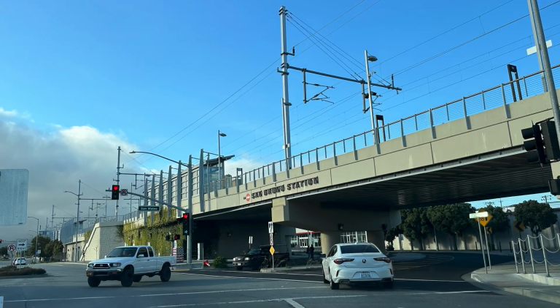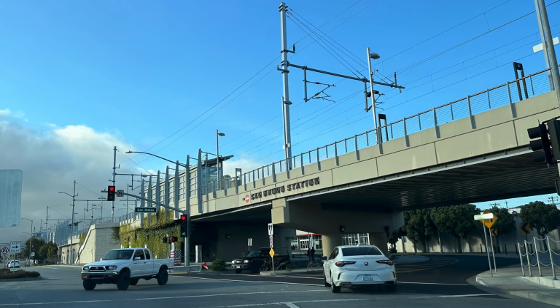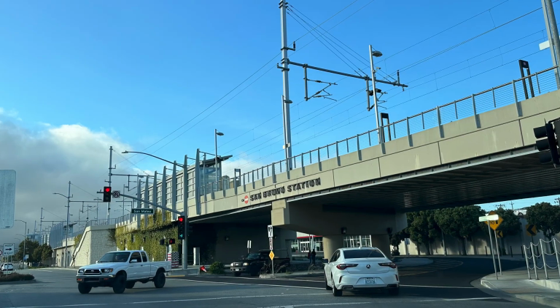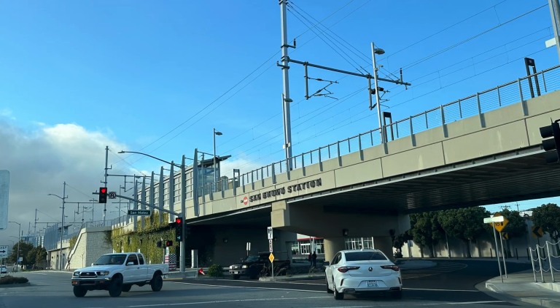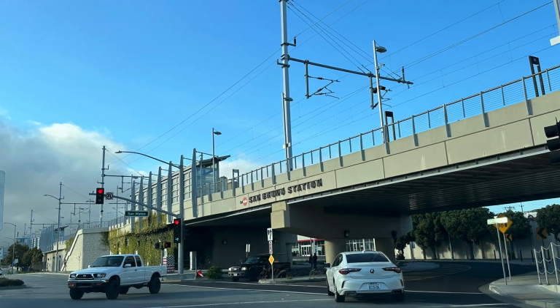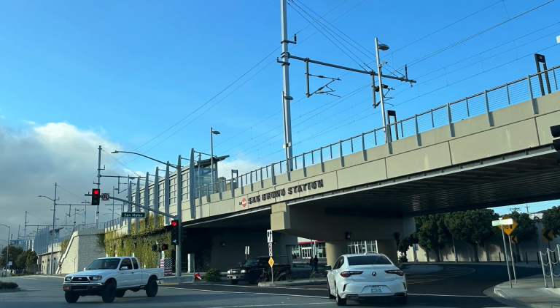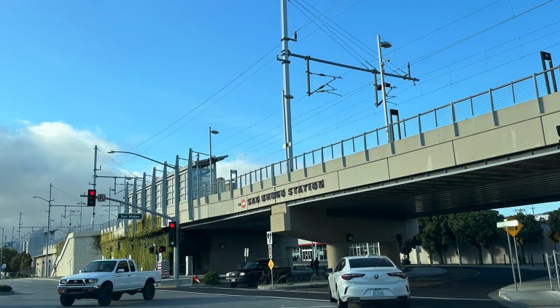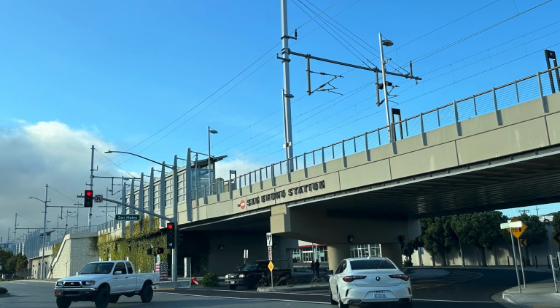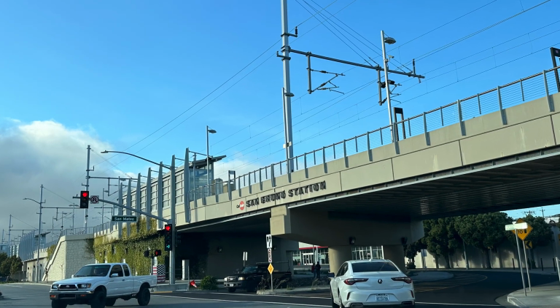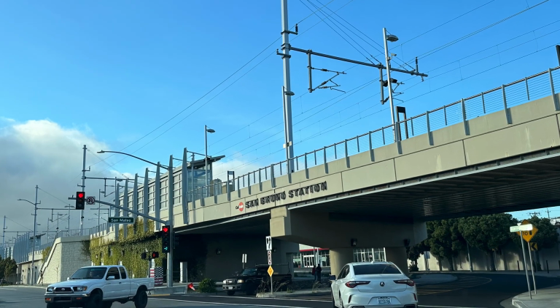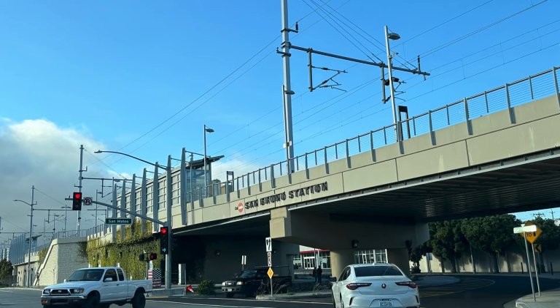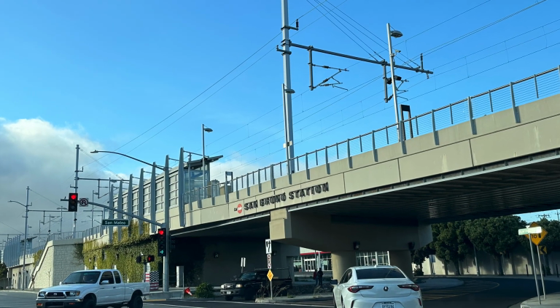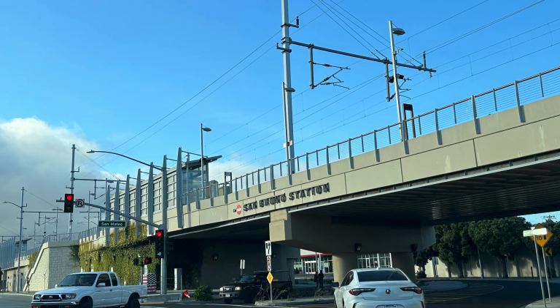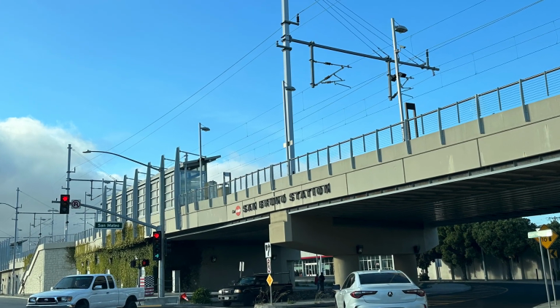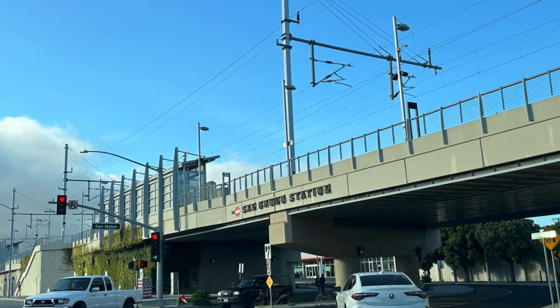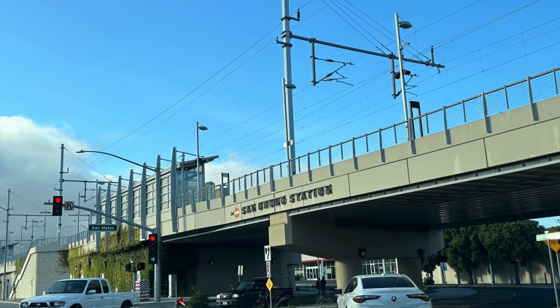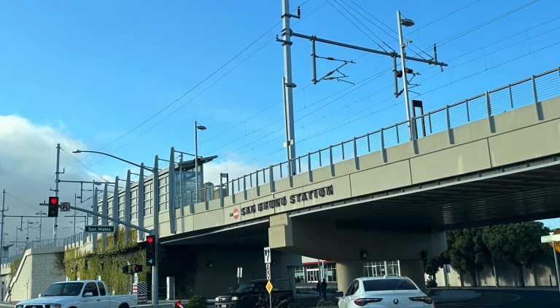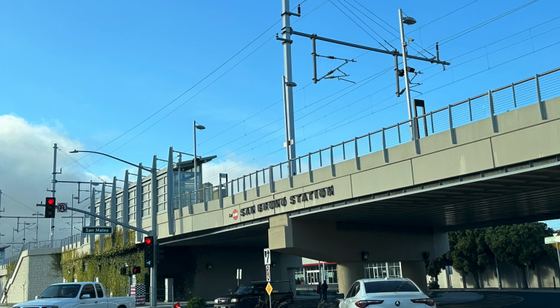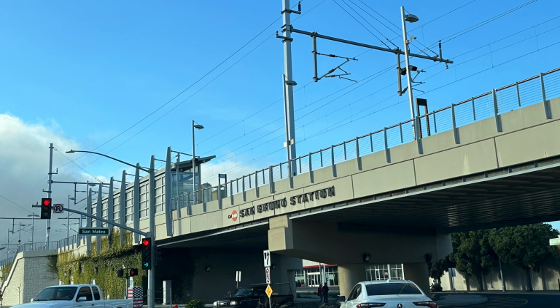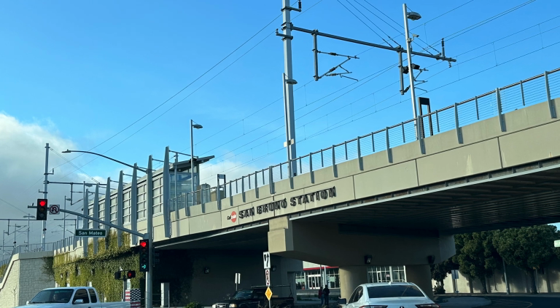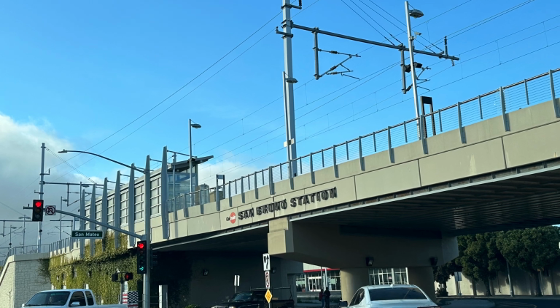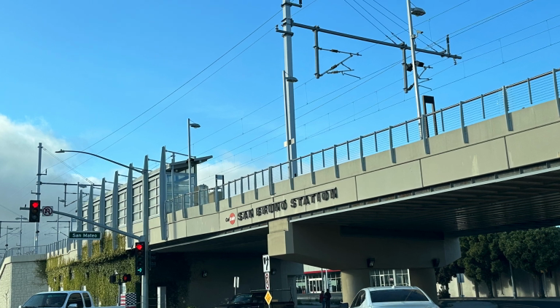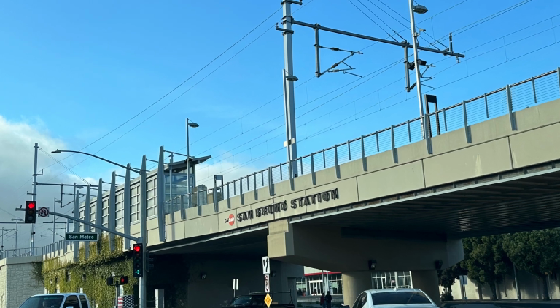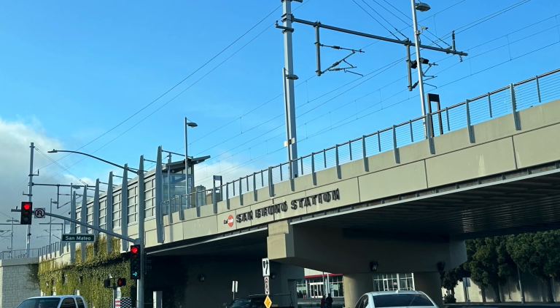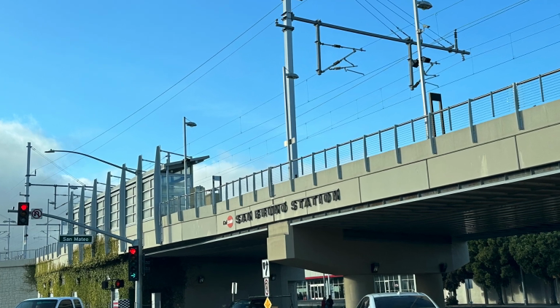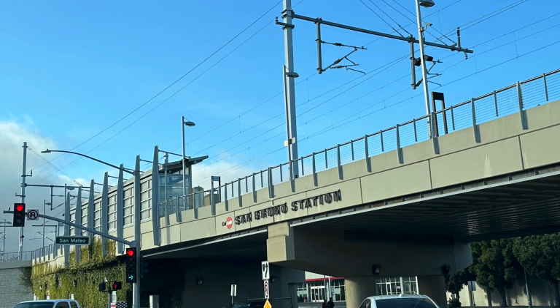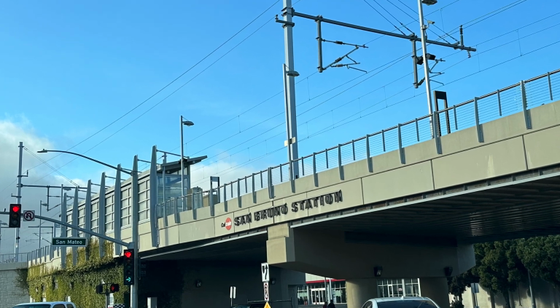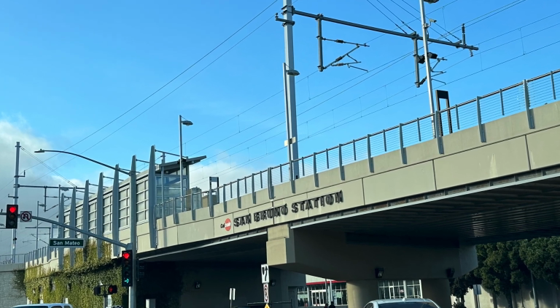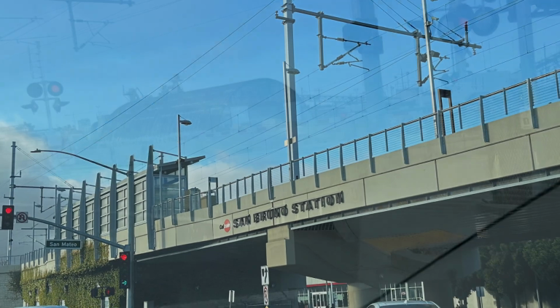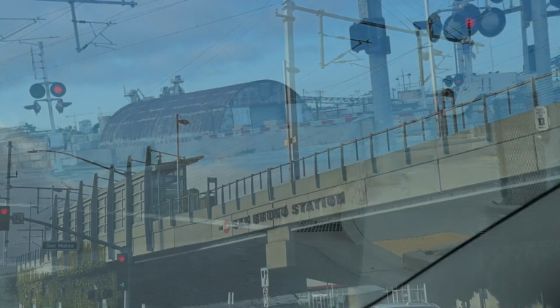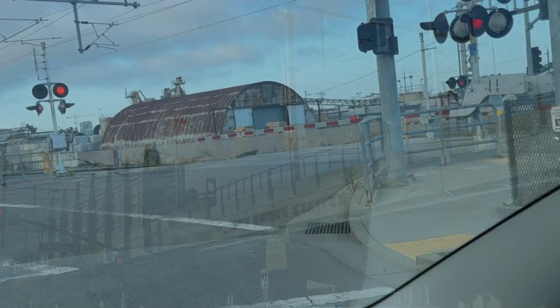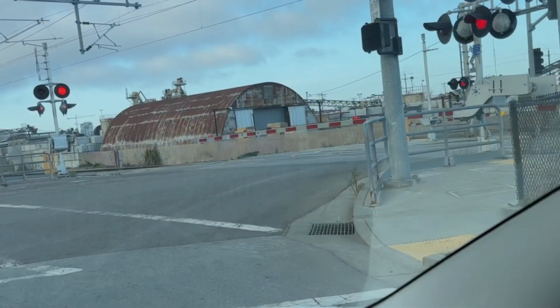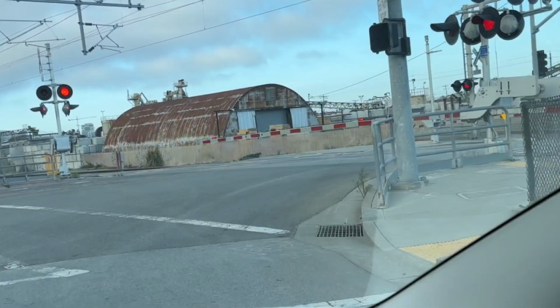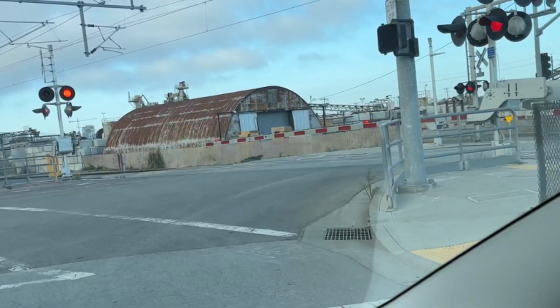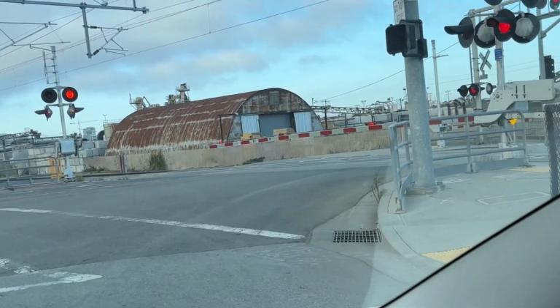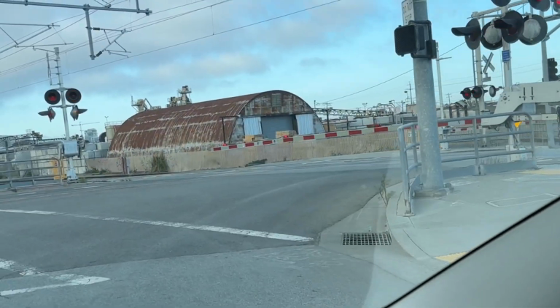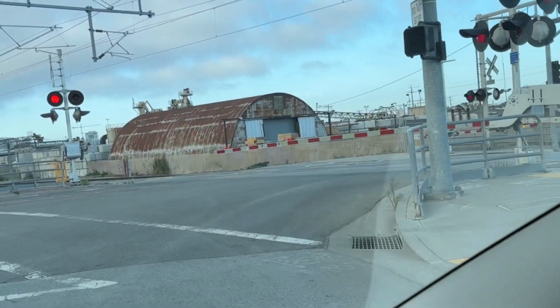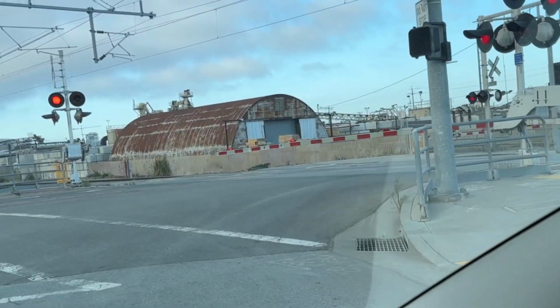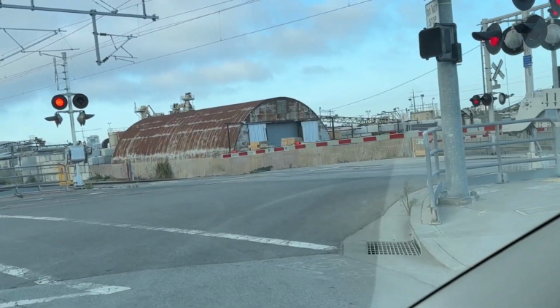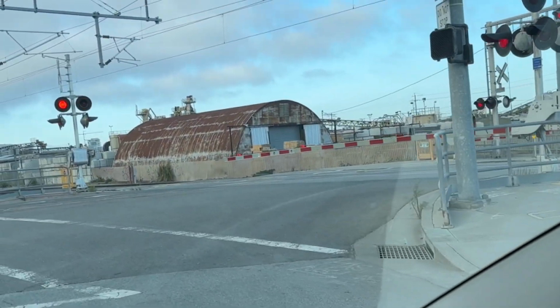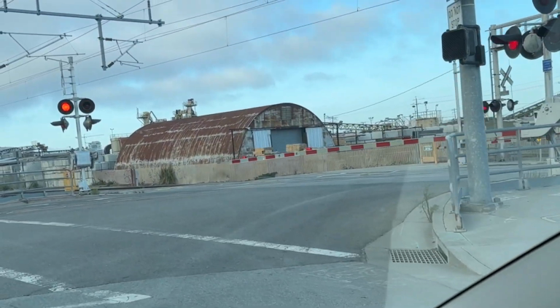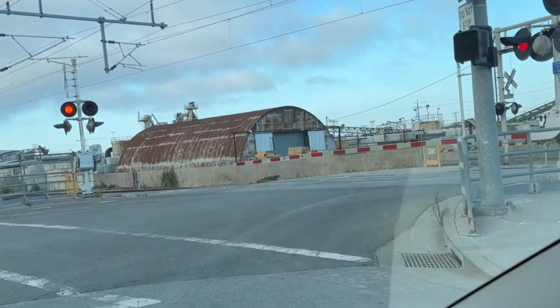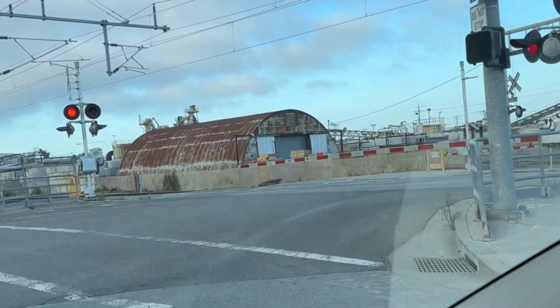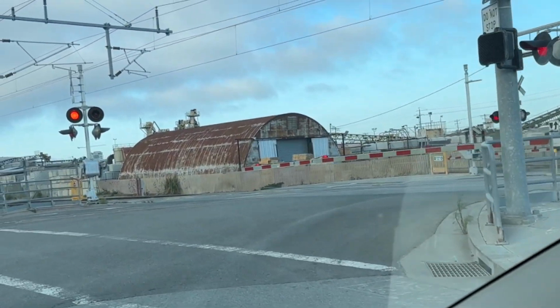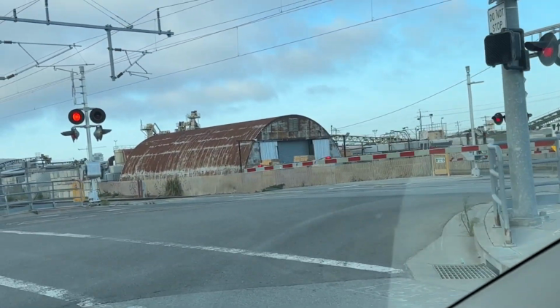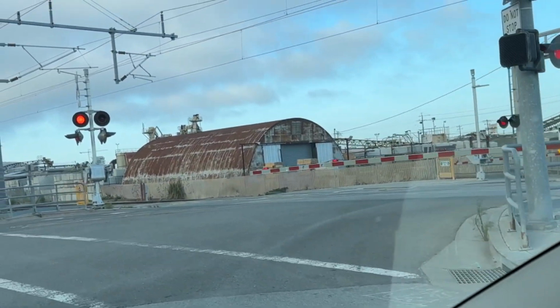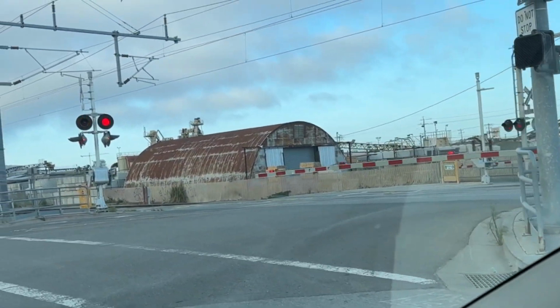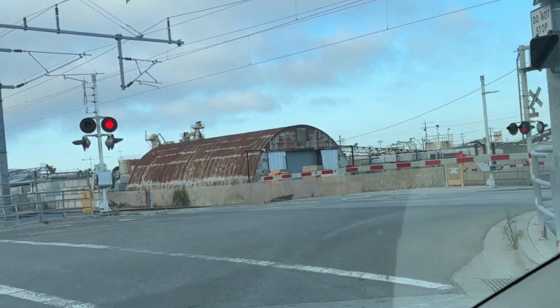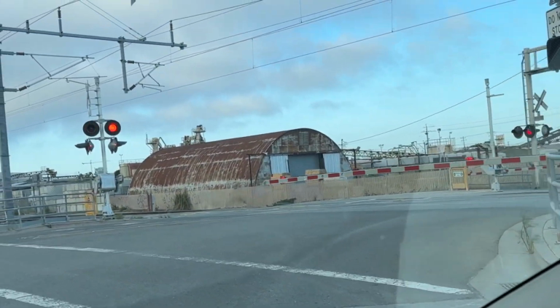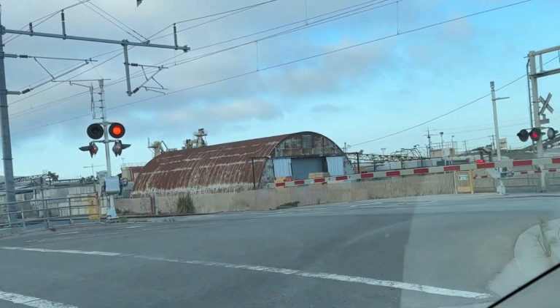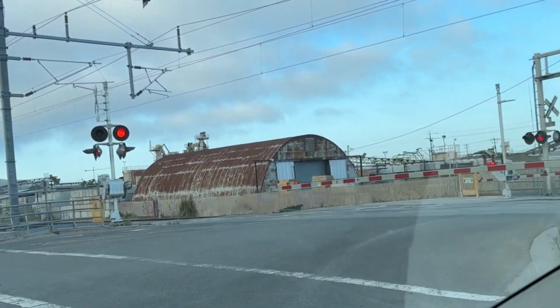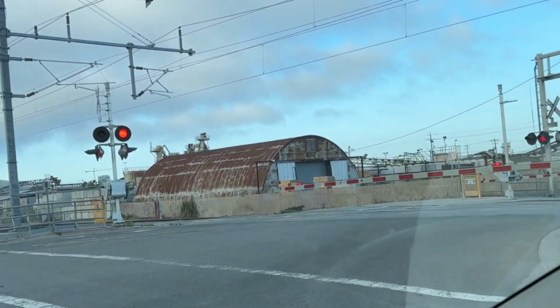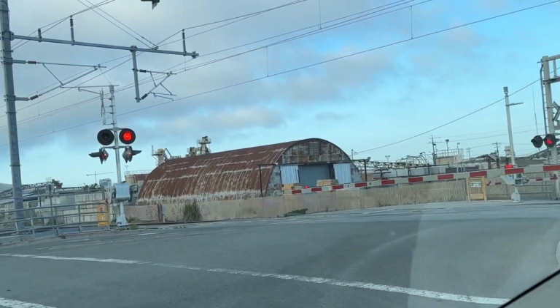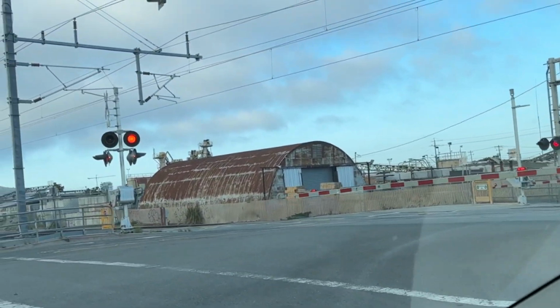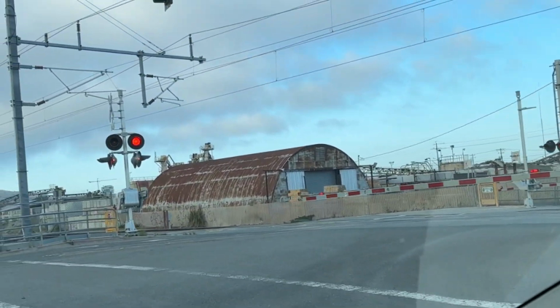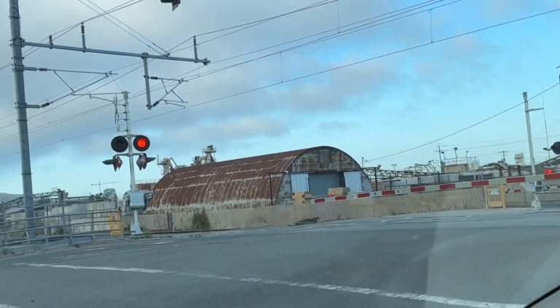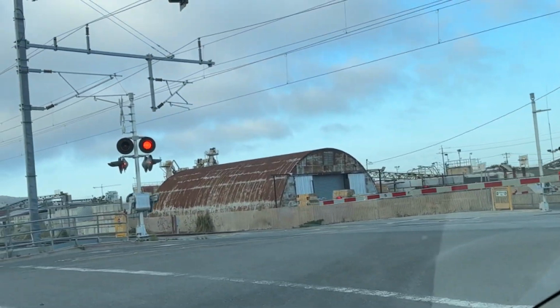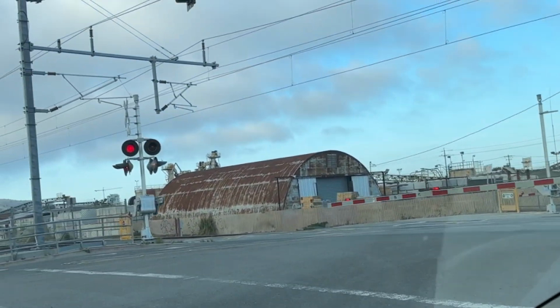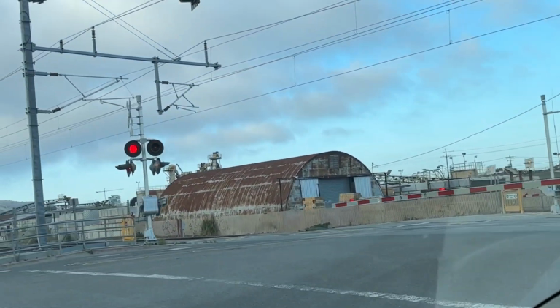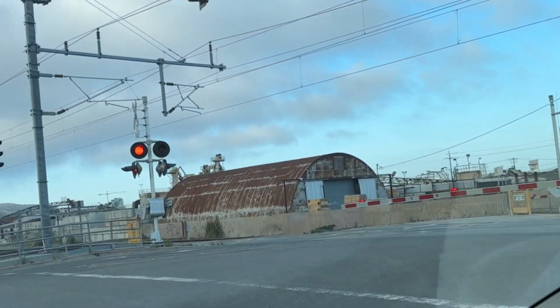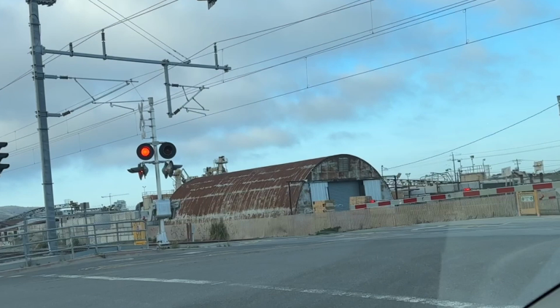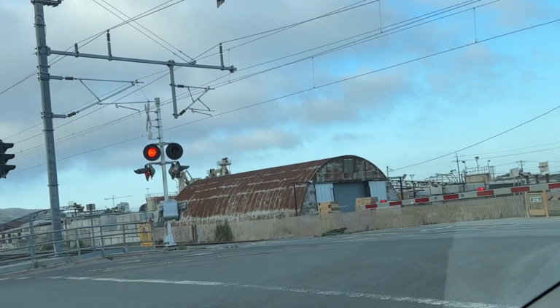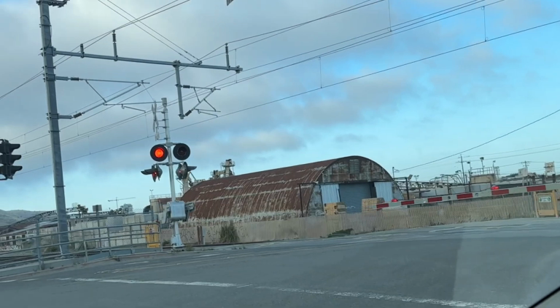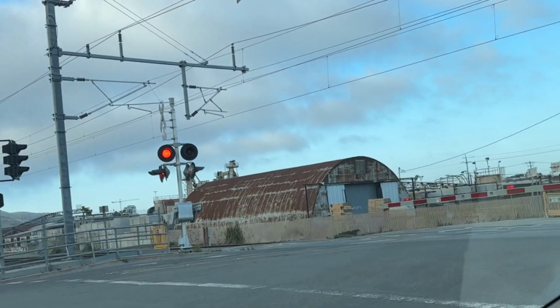Further south on the line, we can see catenary is up at the San Bruno Station and also in South San Francisco.